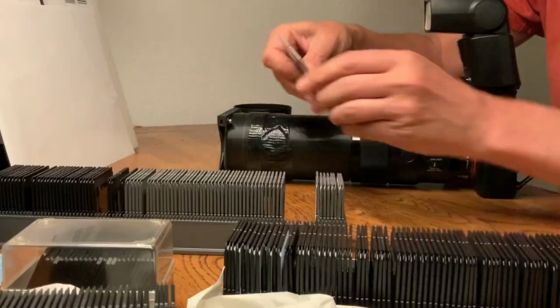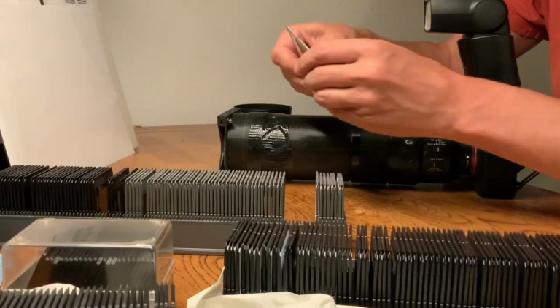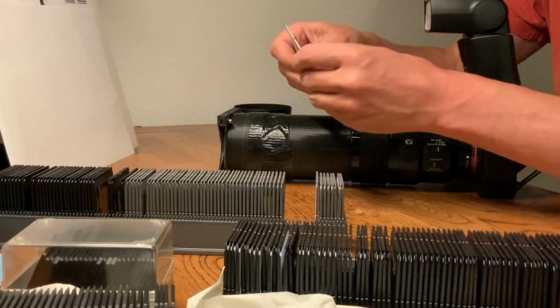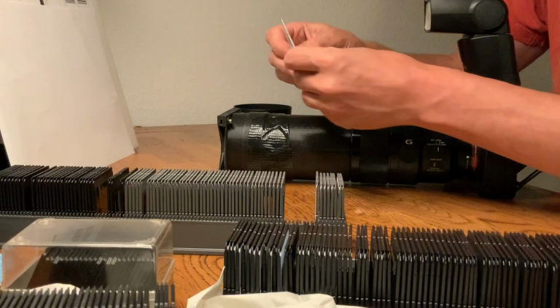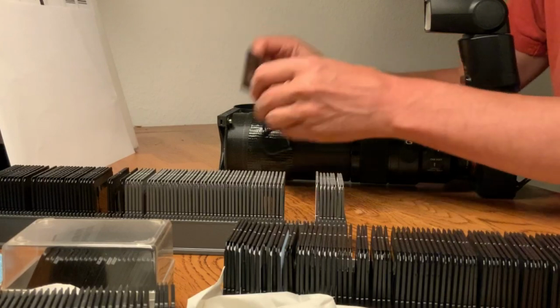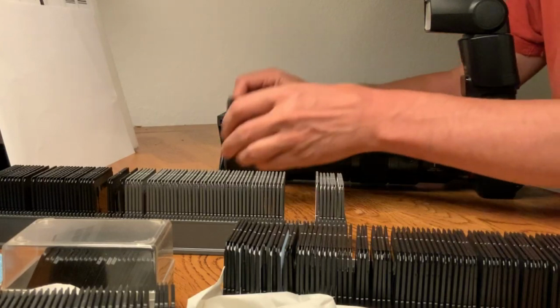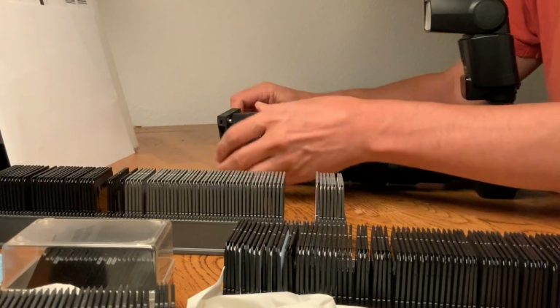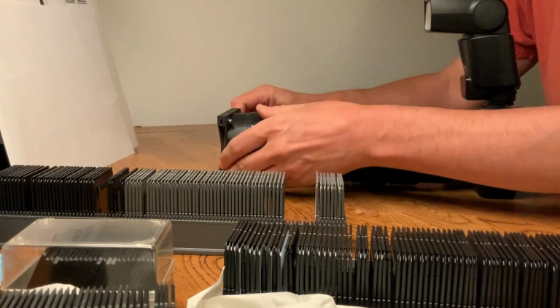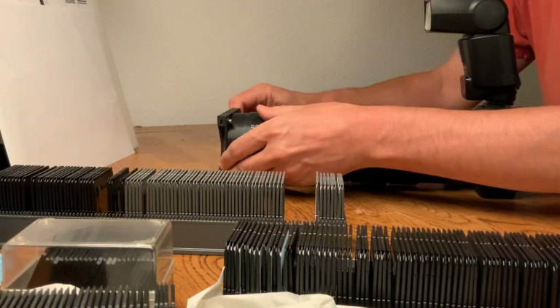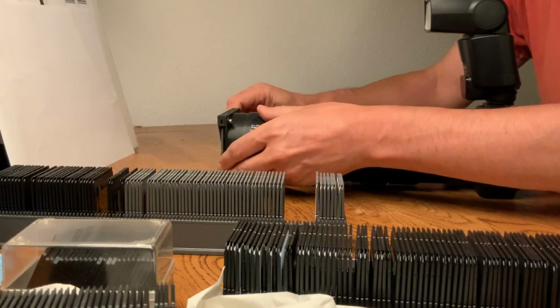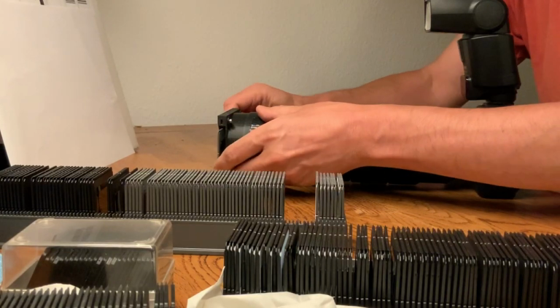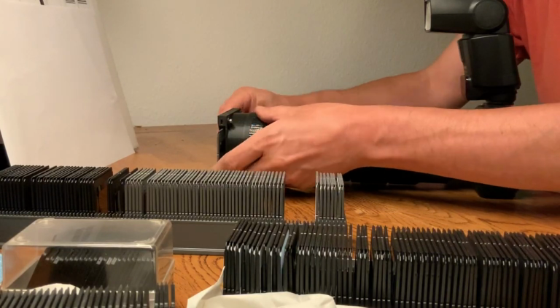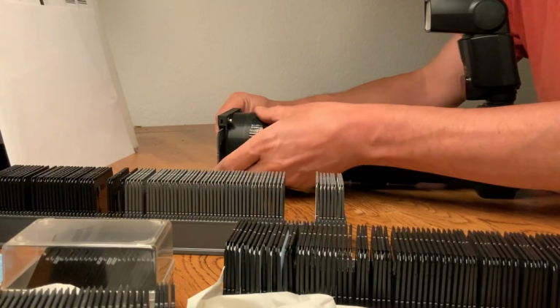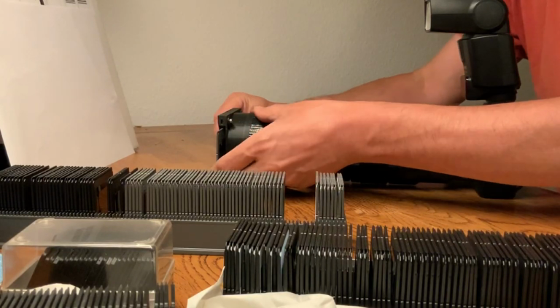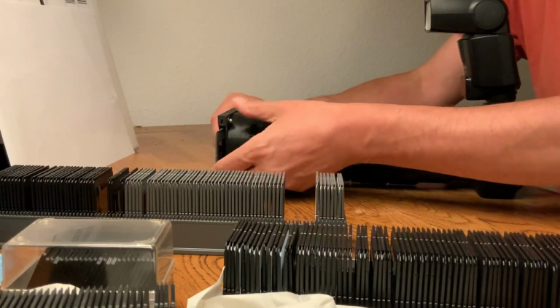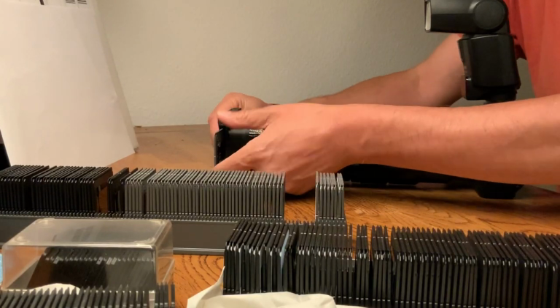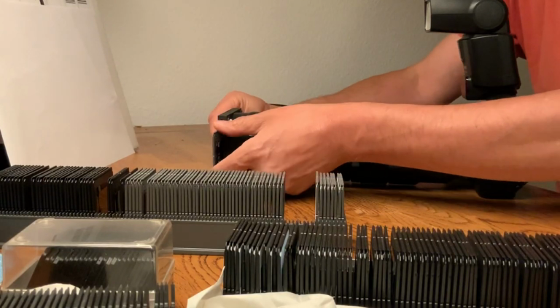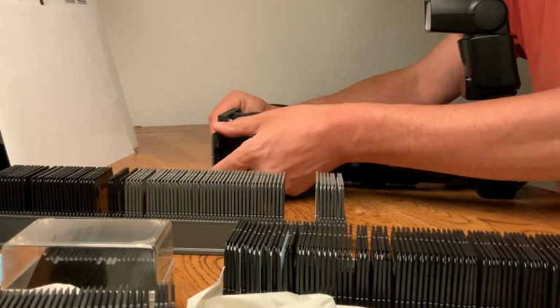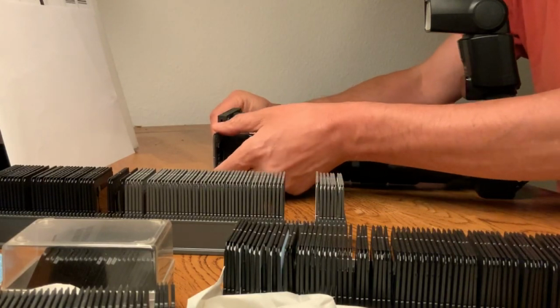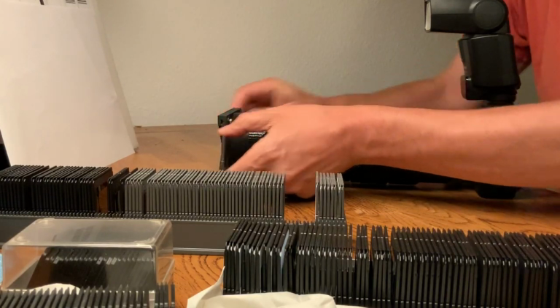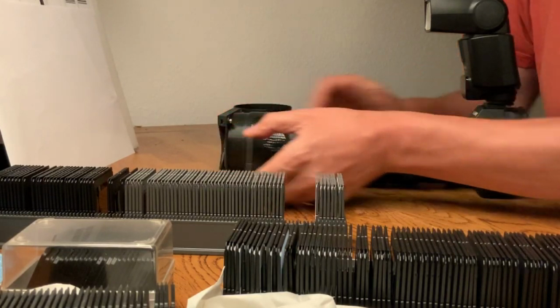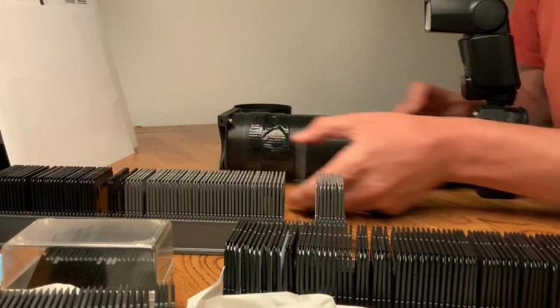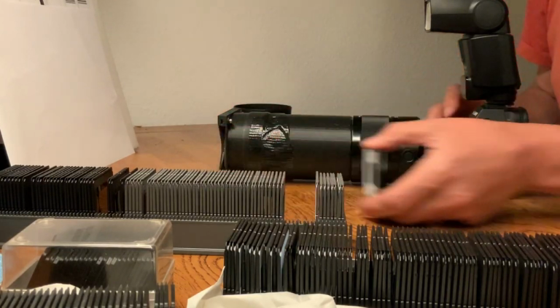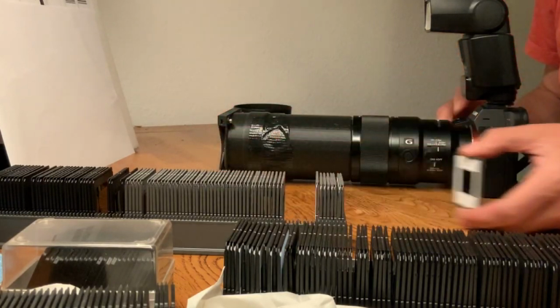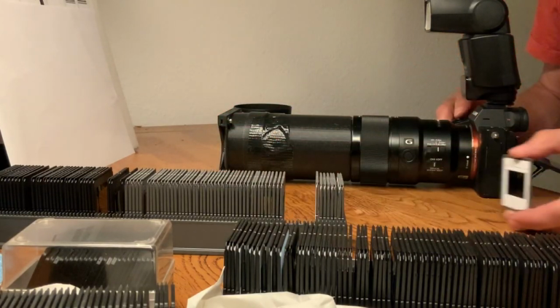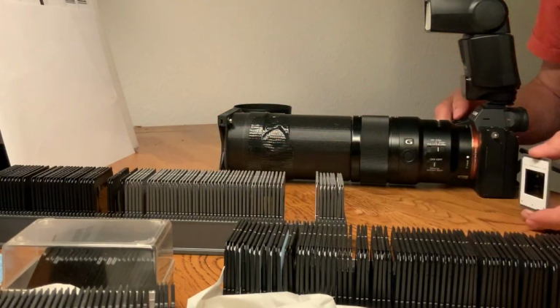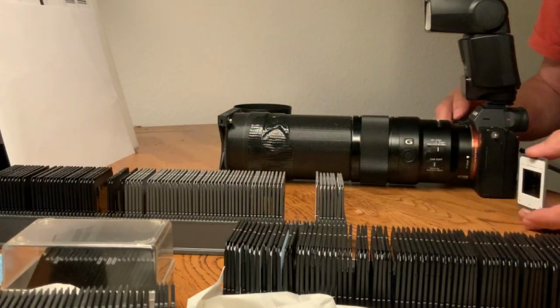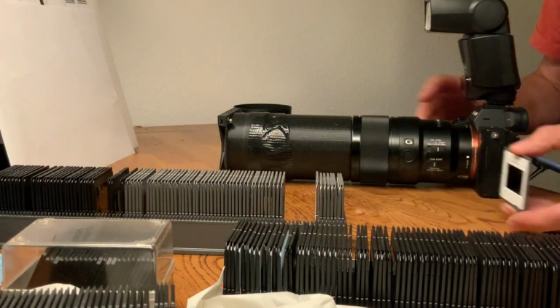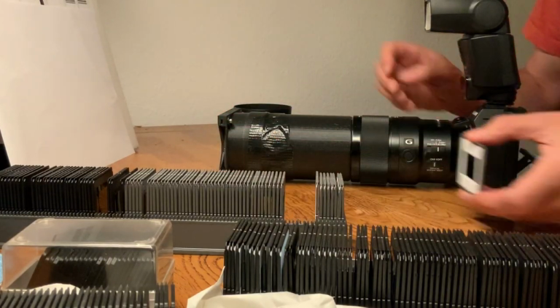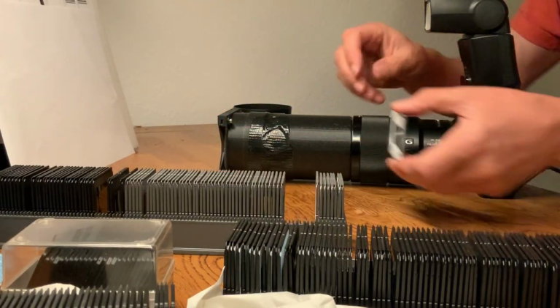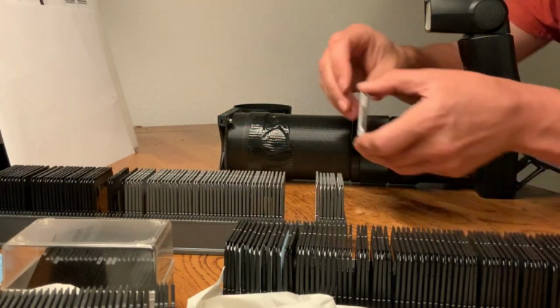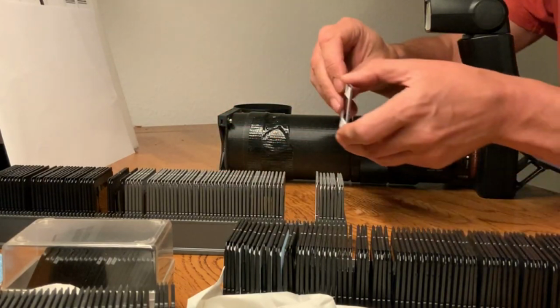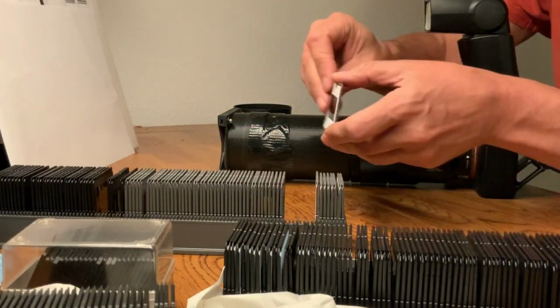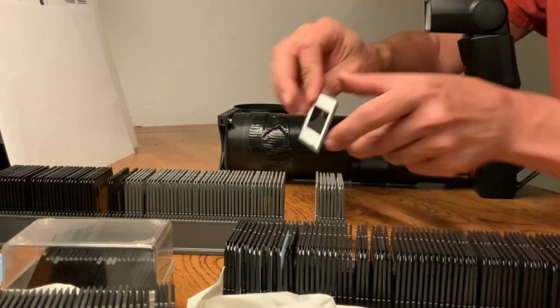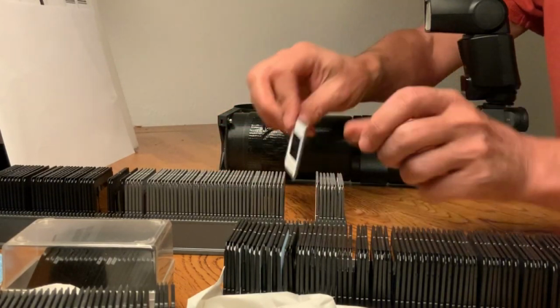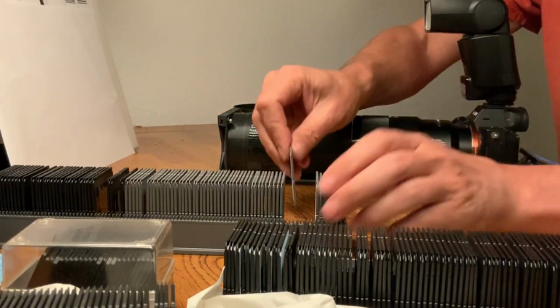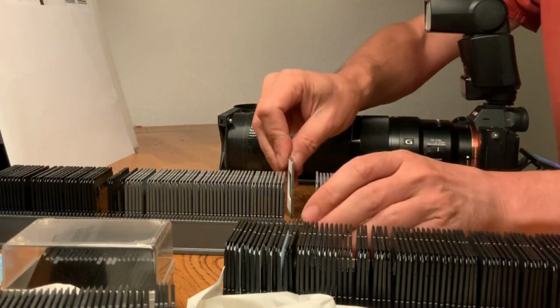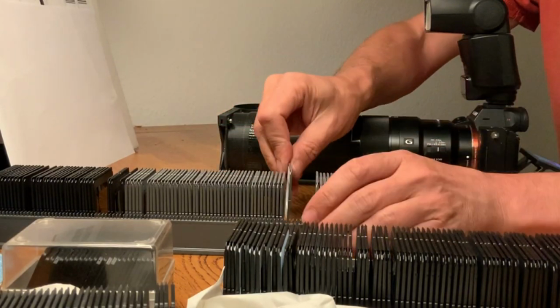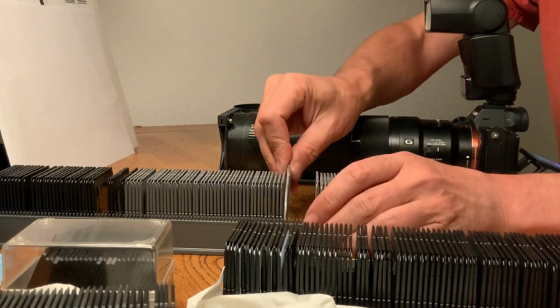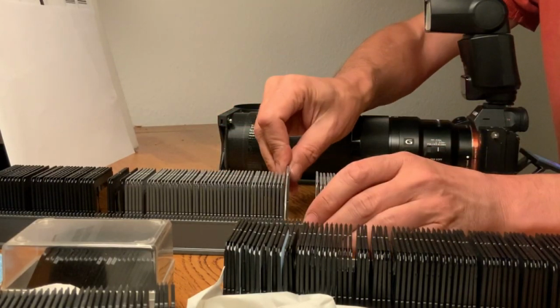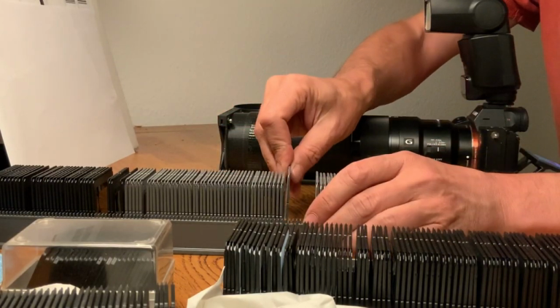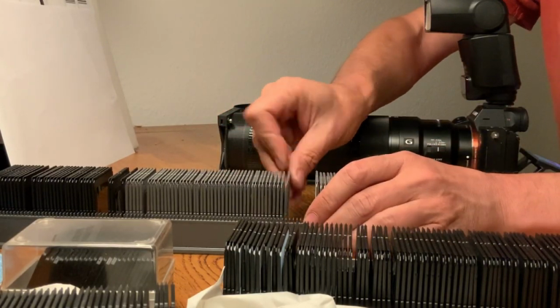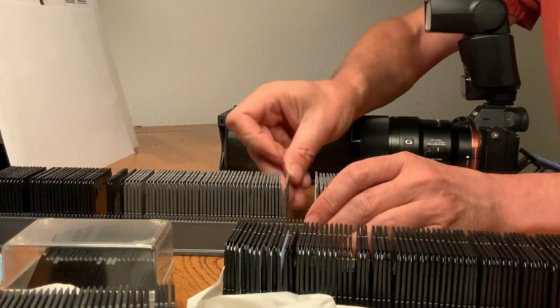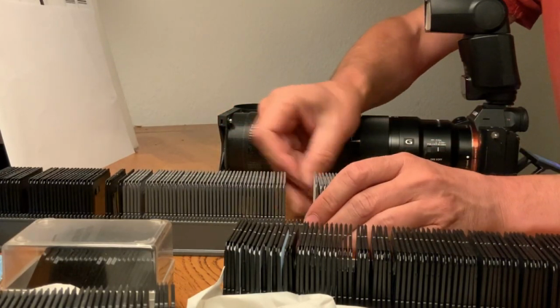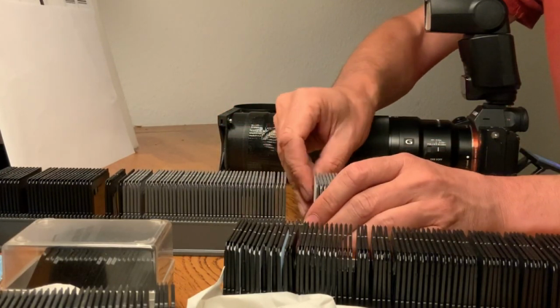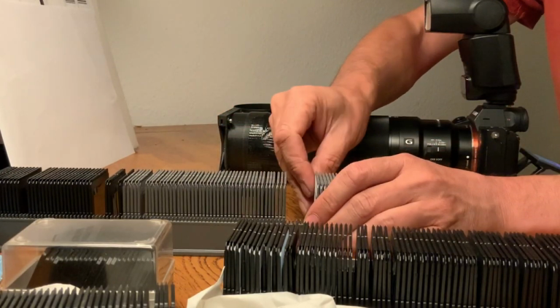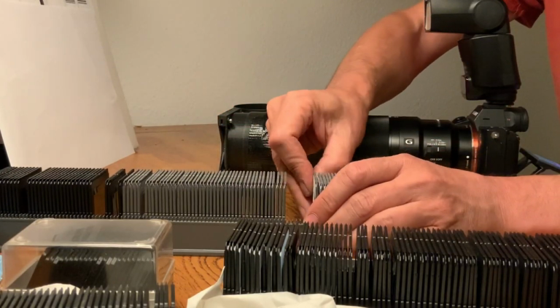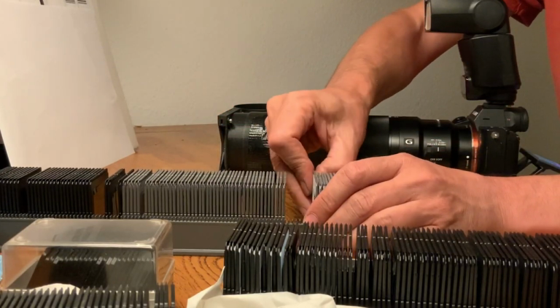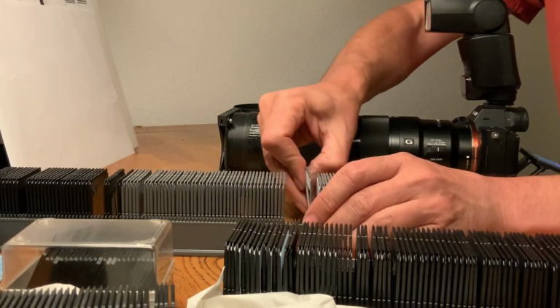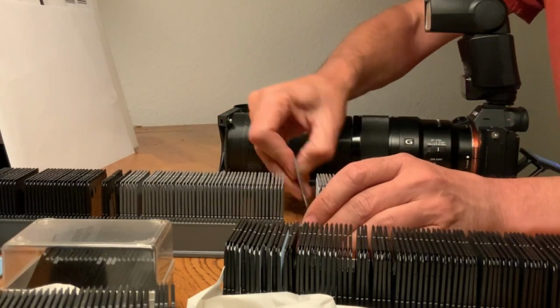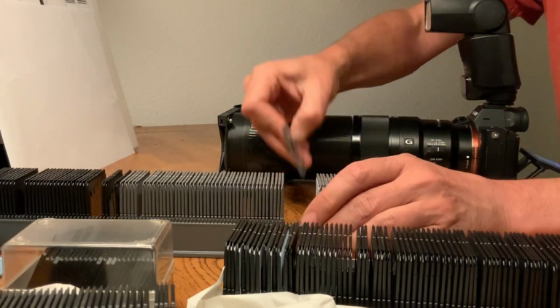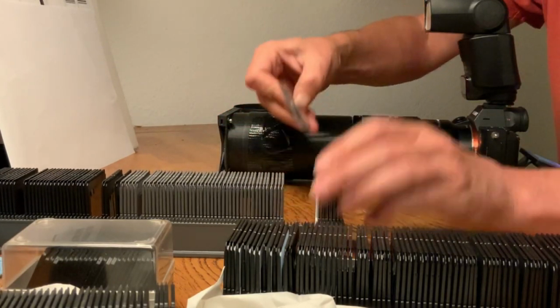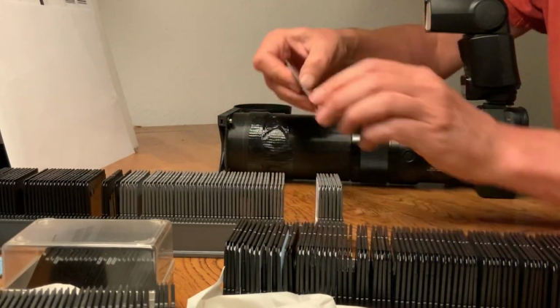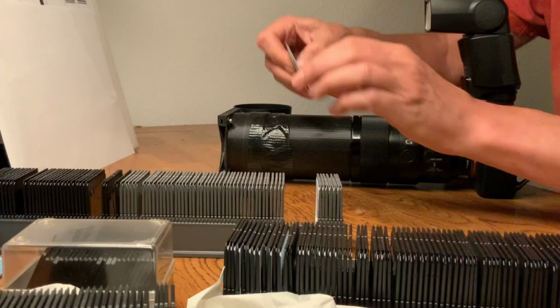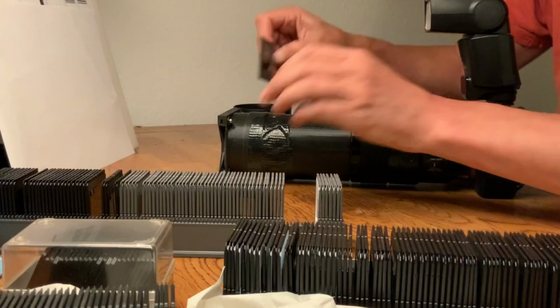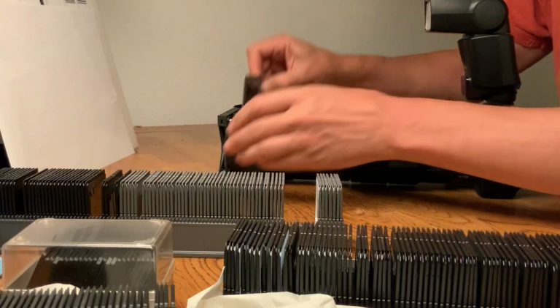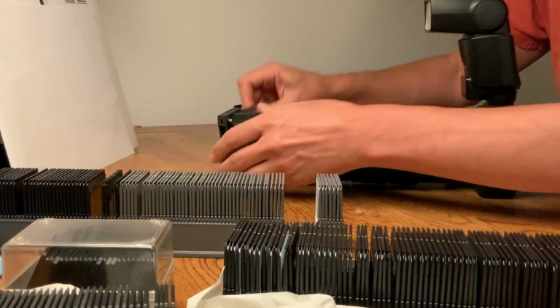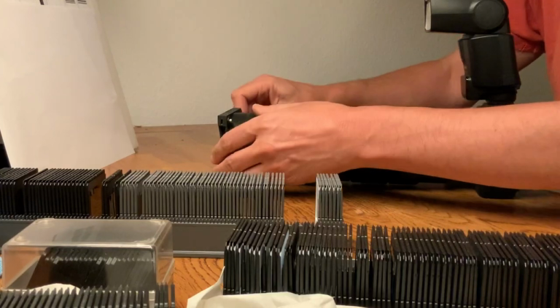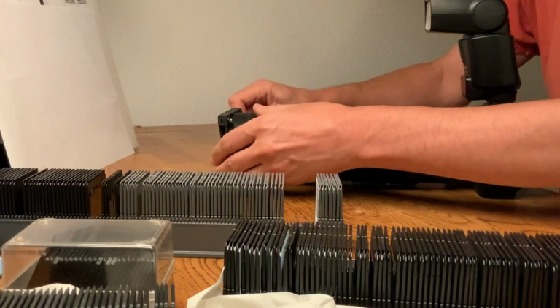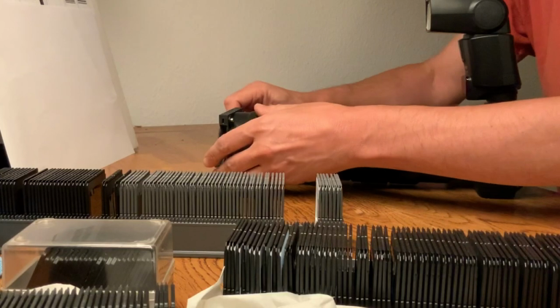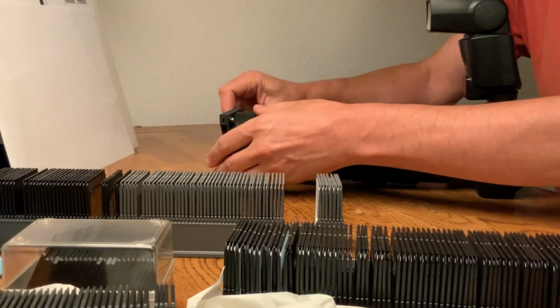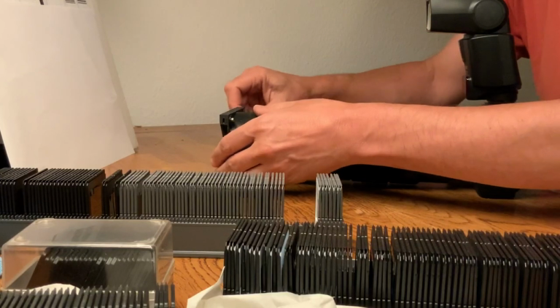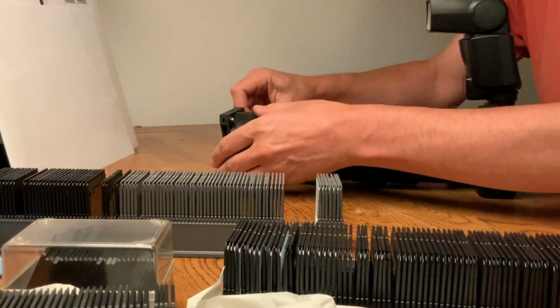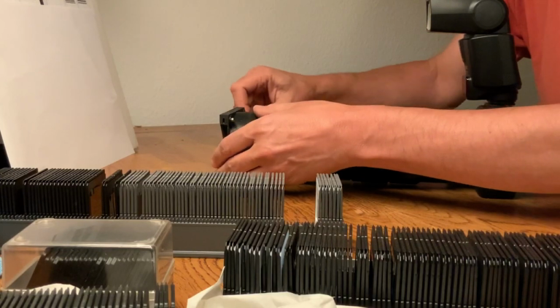In the package you will also find a holding frame for diapositive film to convert it also with the DSLR.